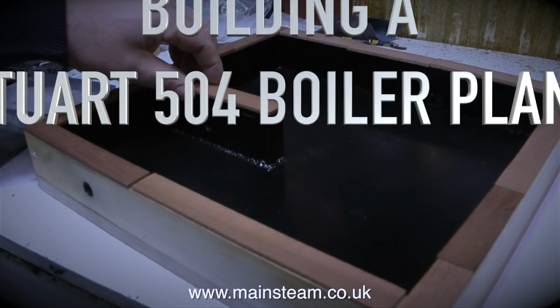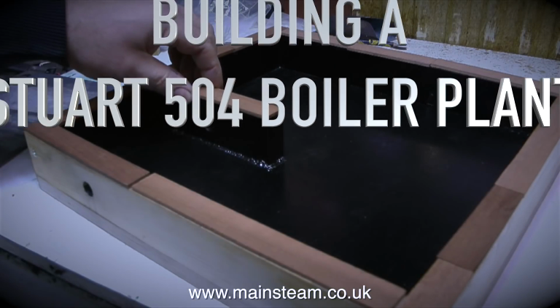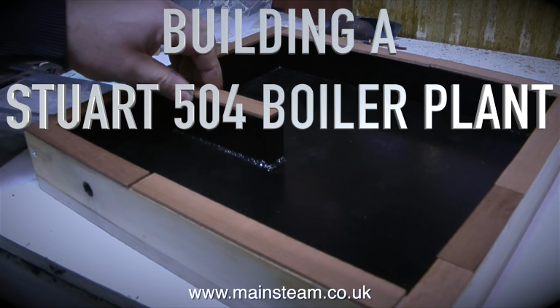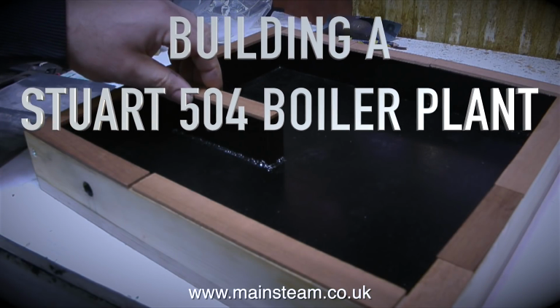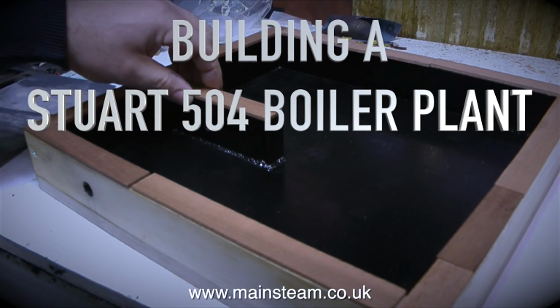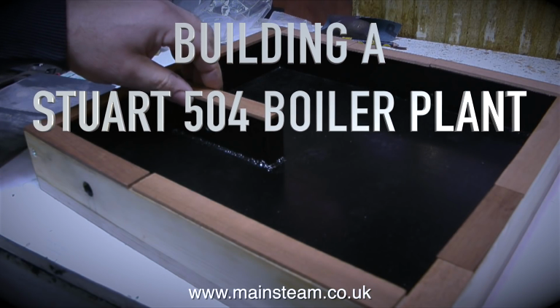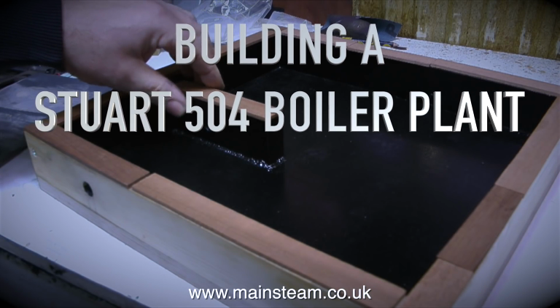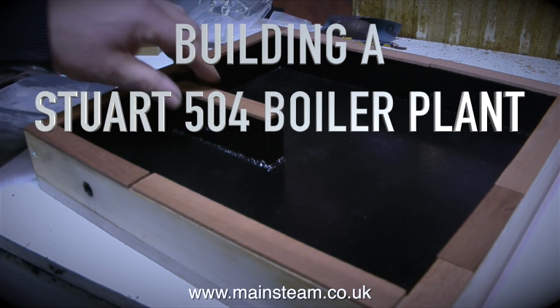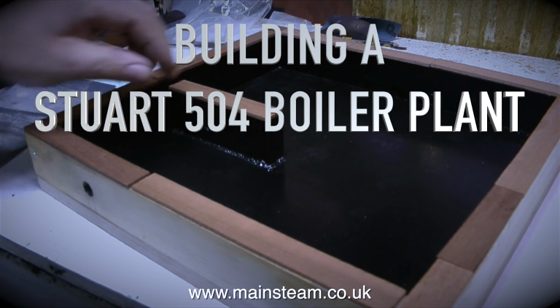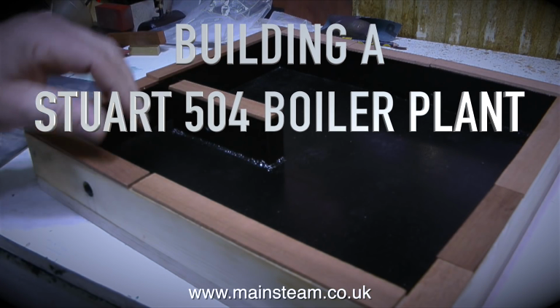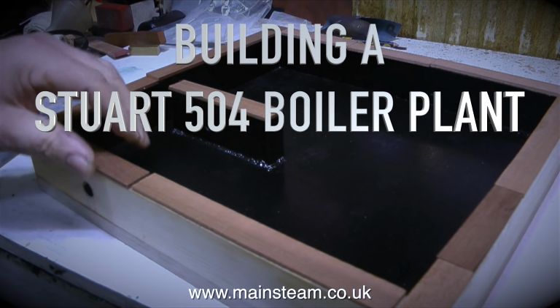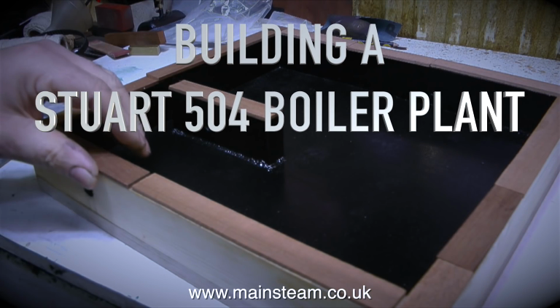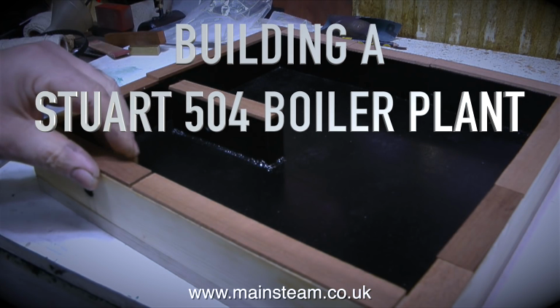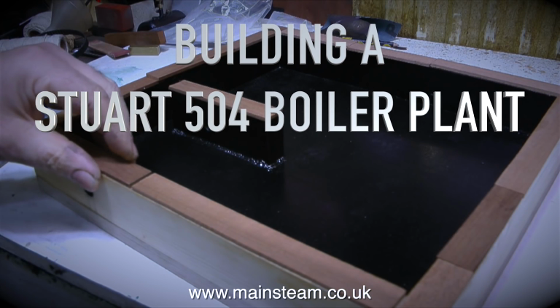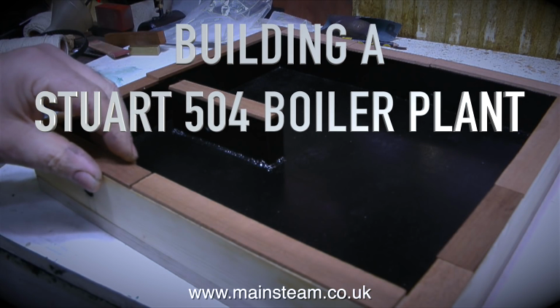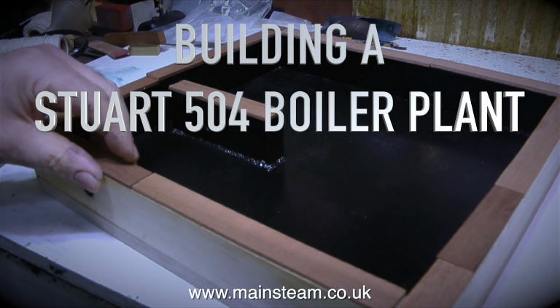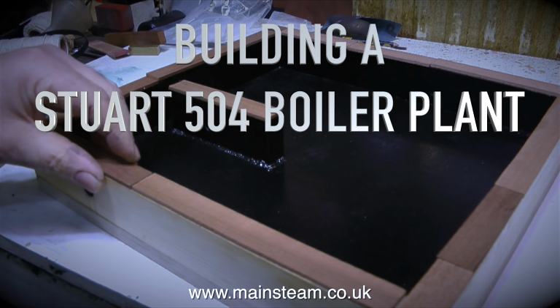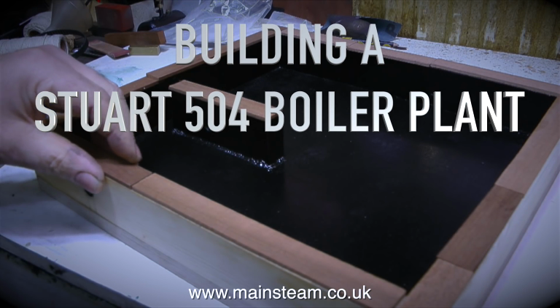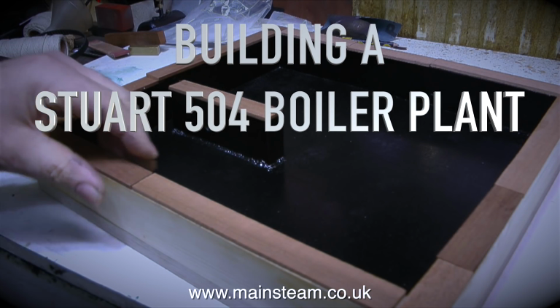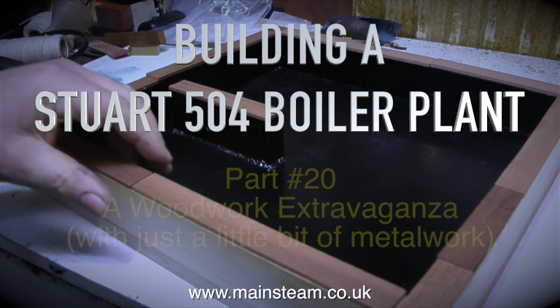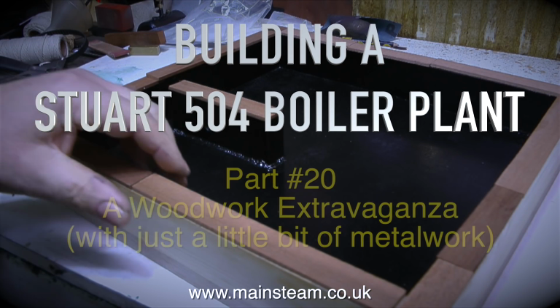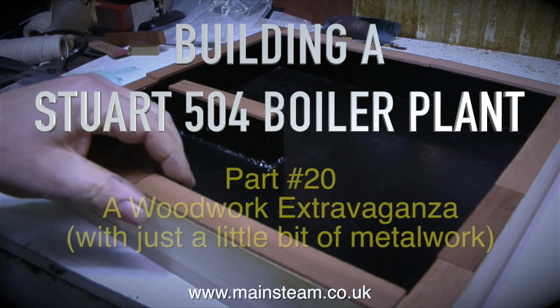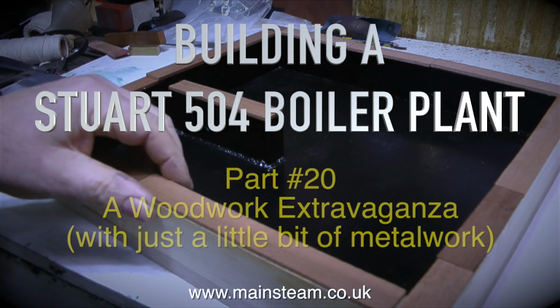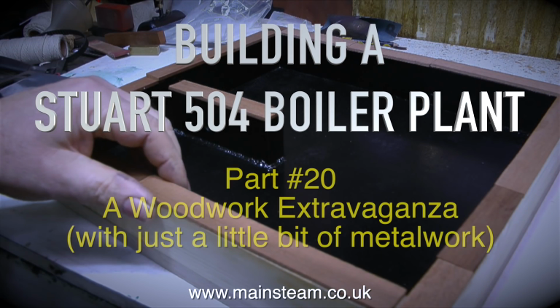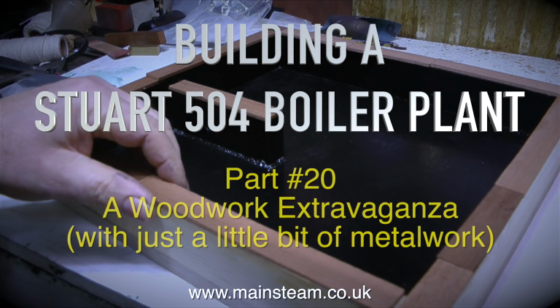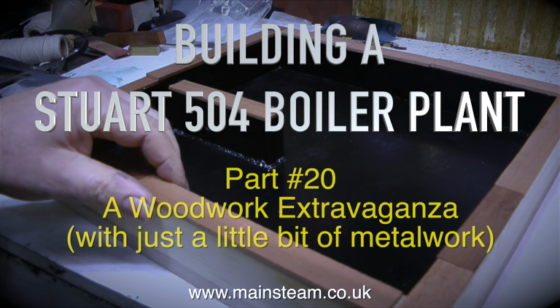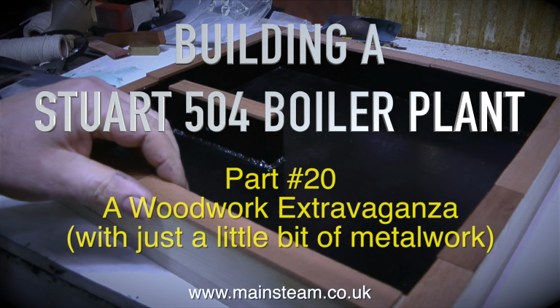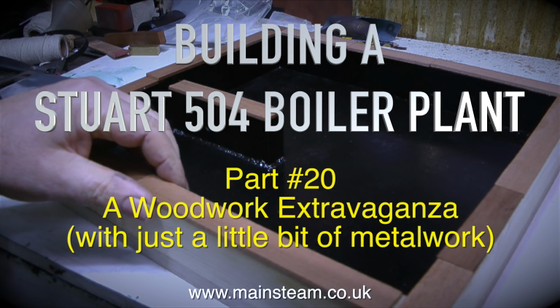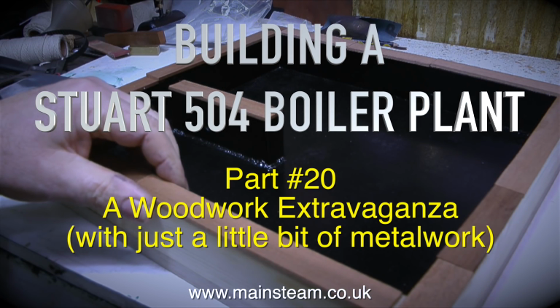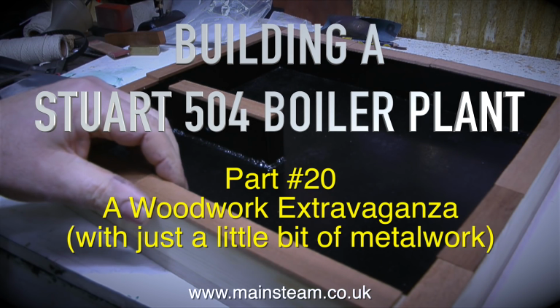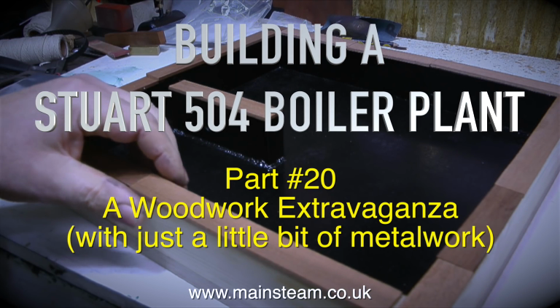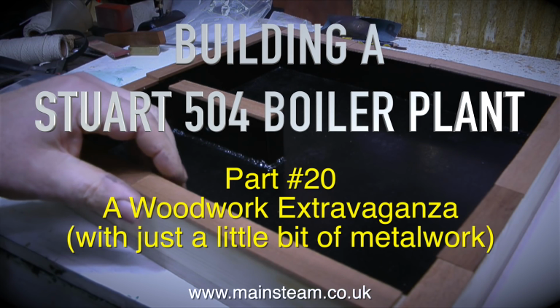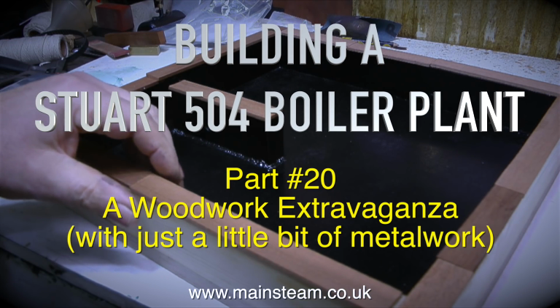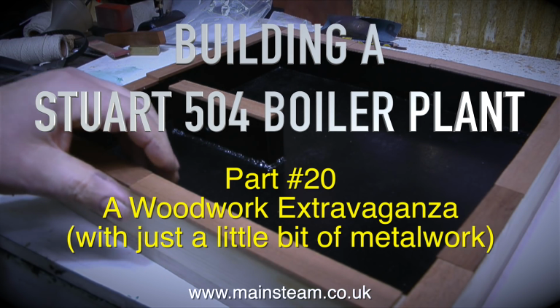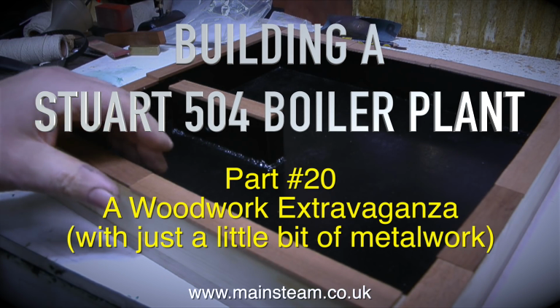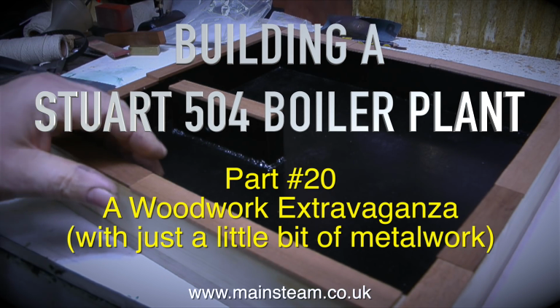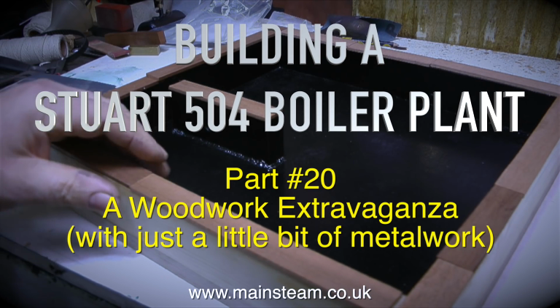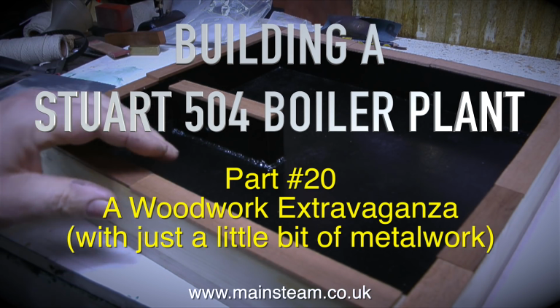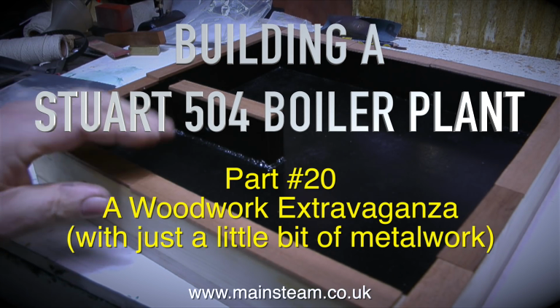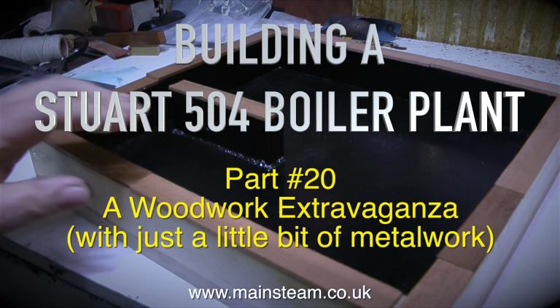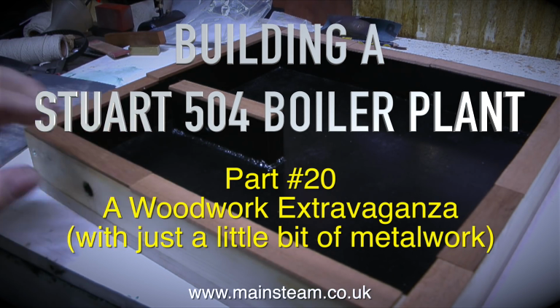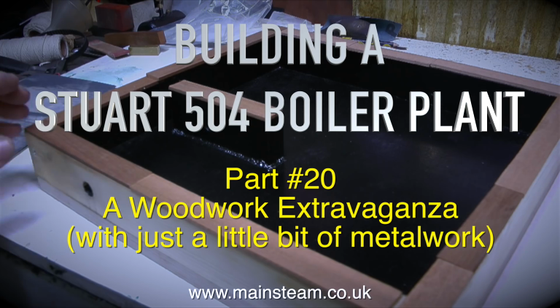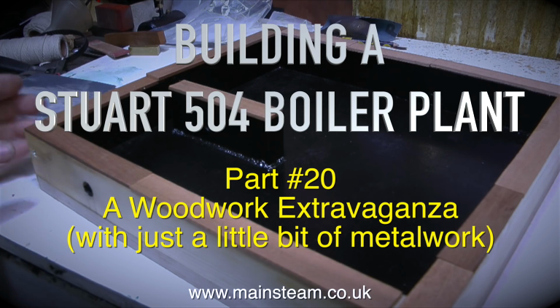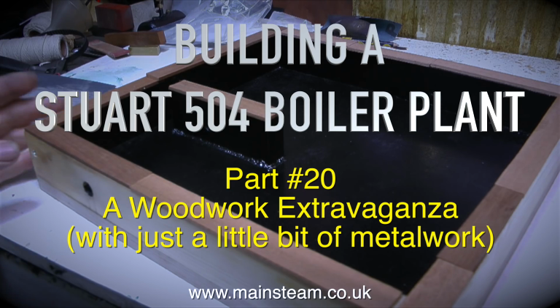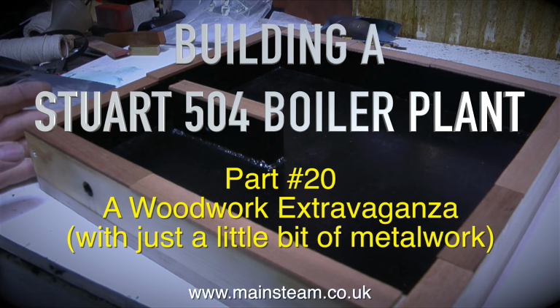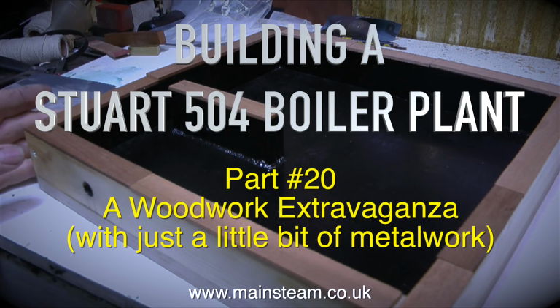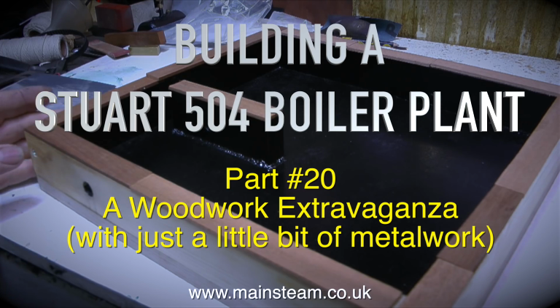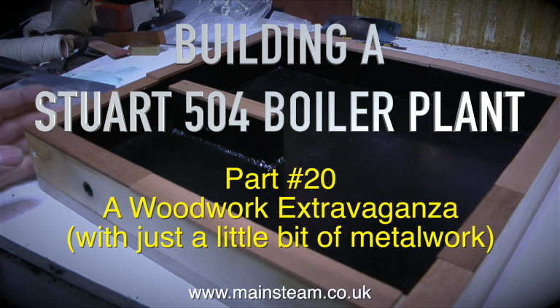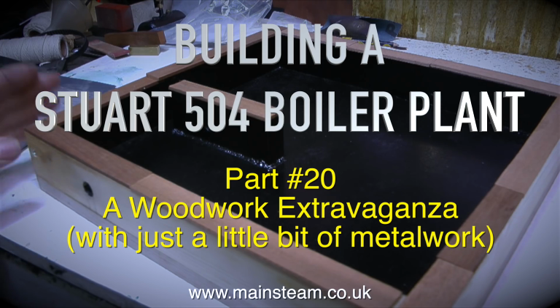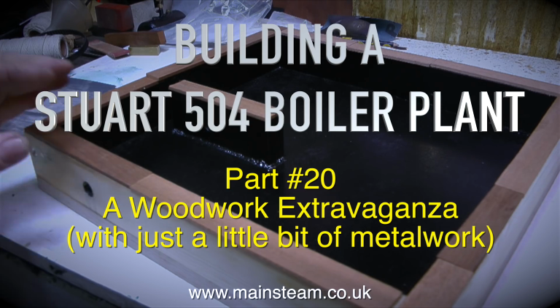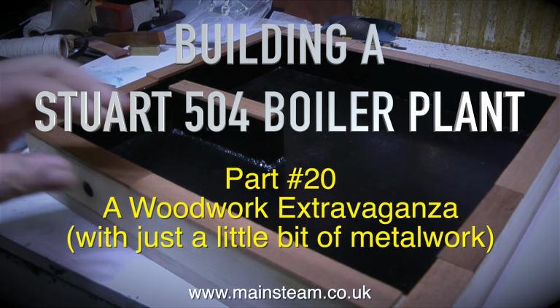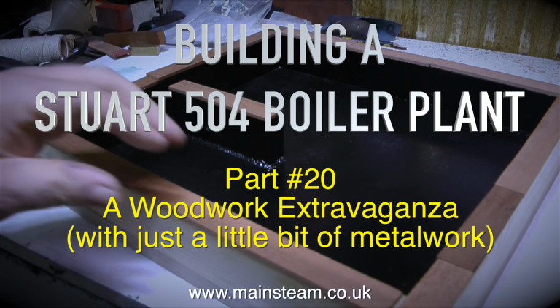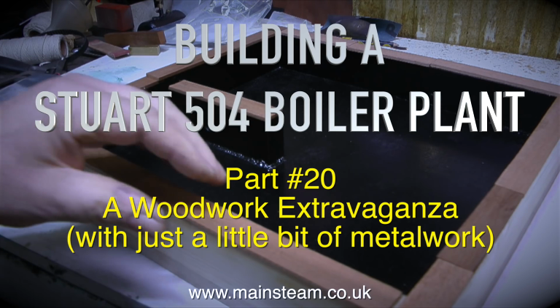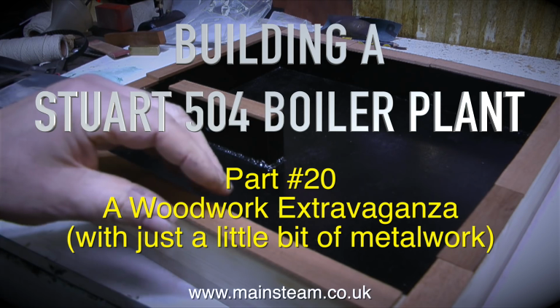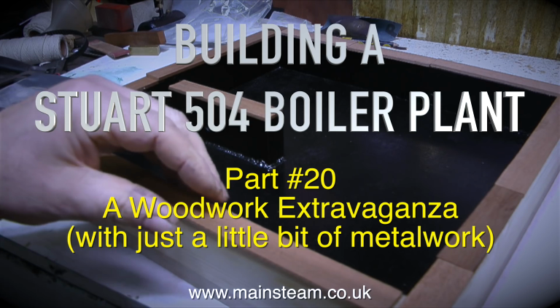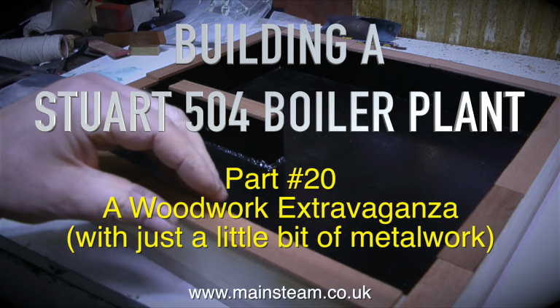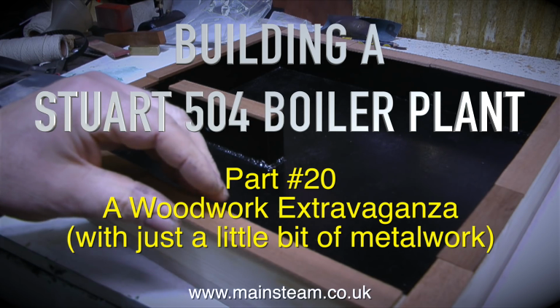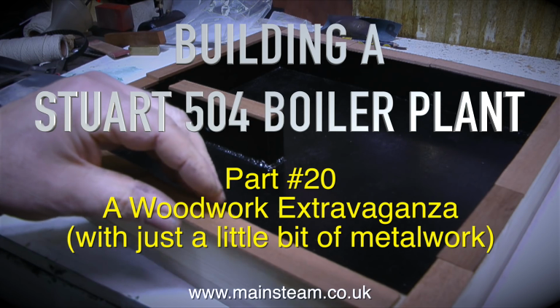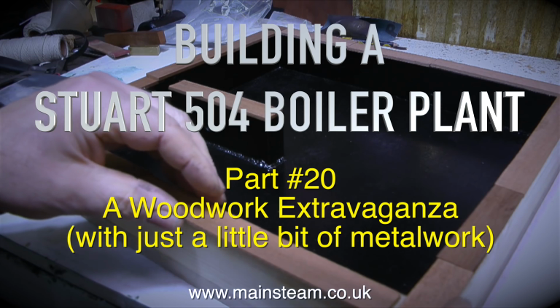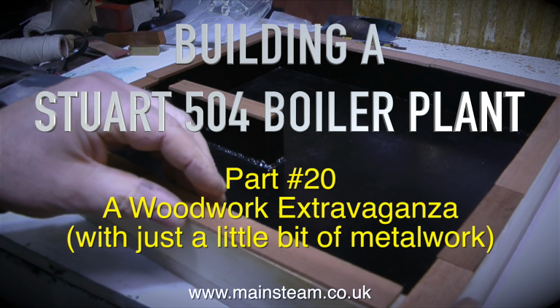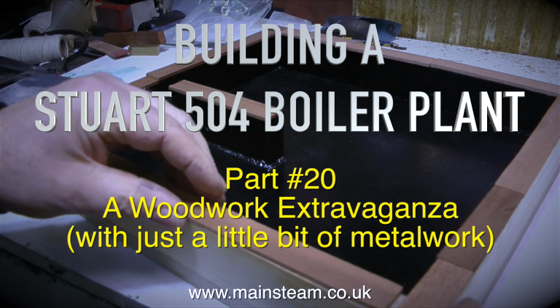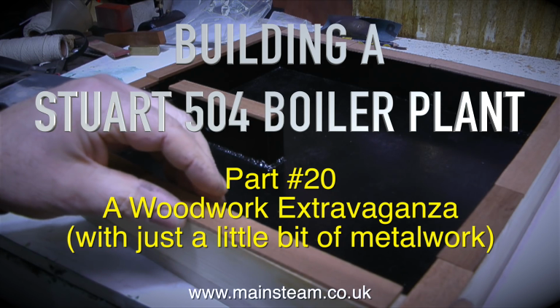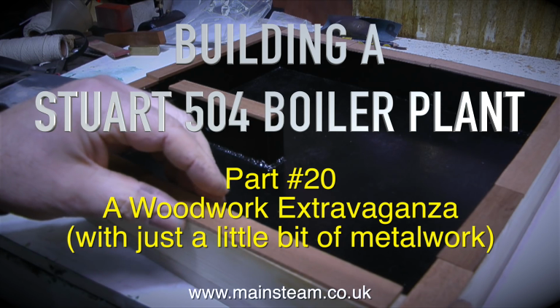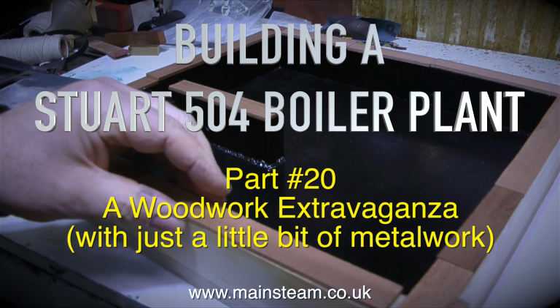Building a Stuart 504 boiler plant, part 20 — a woodwork extravaganza with just a little bit of metalwork.